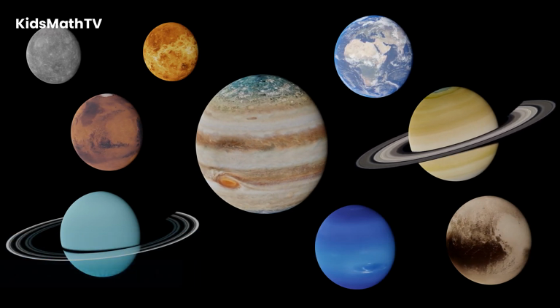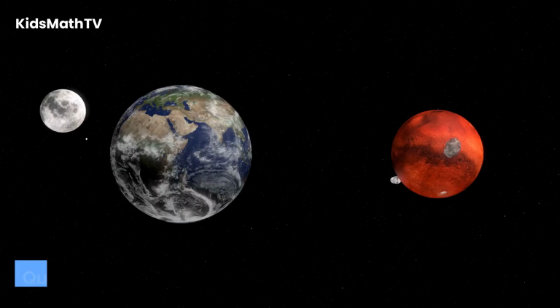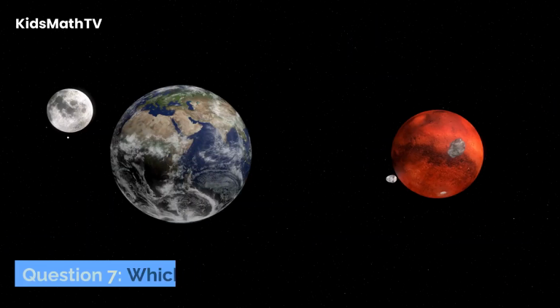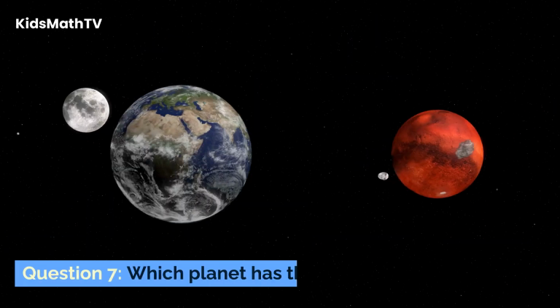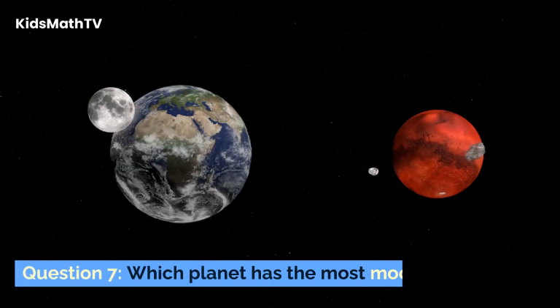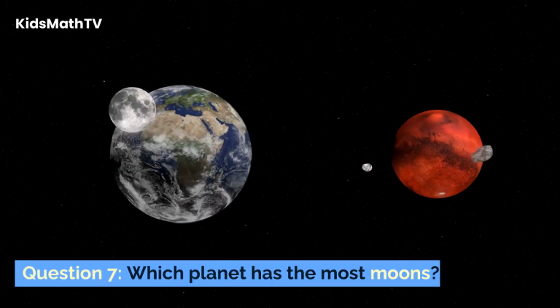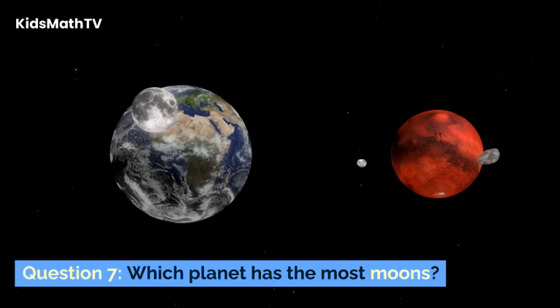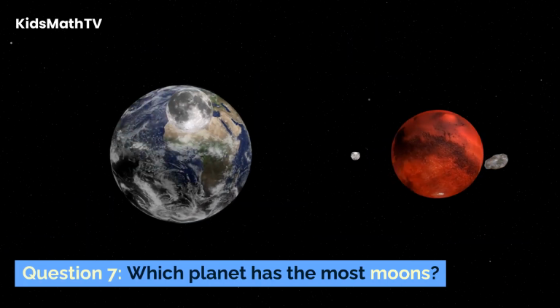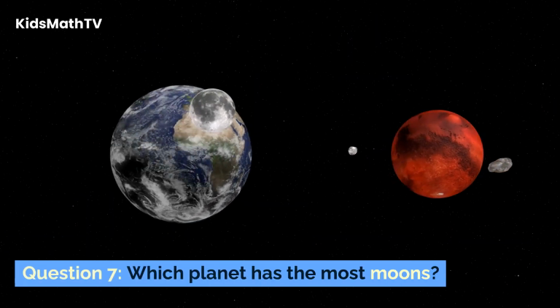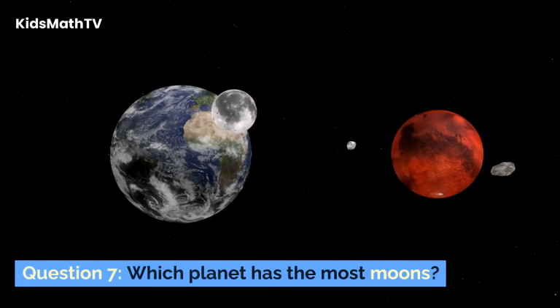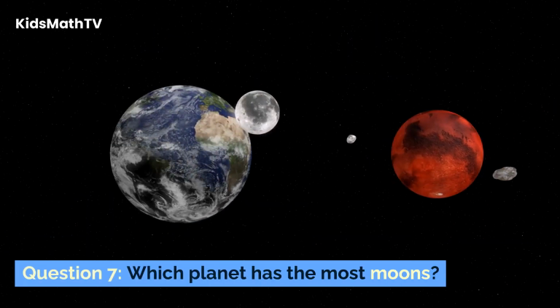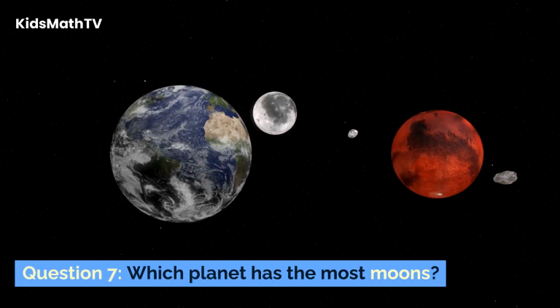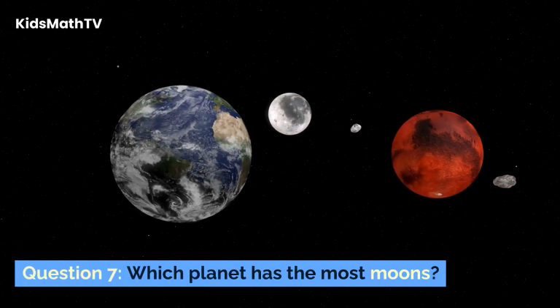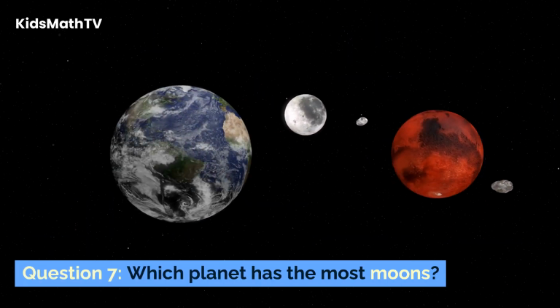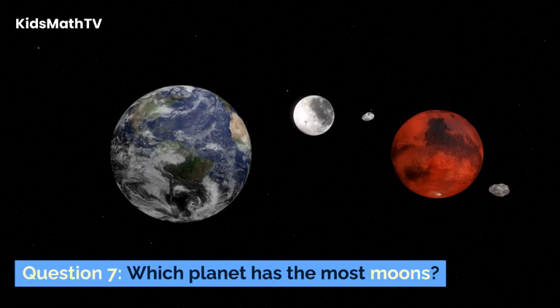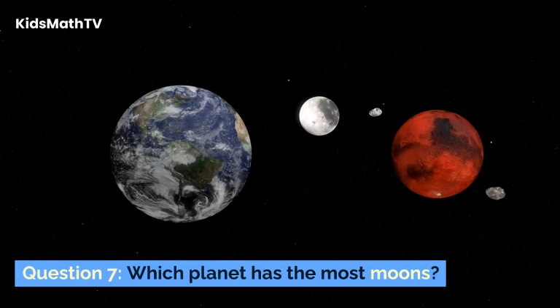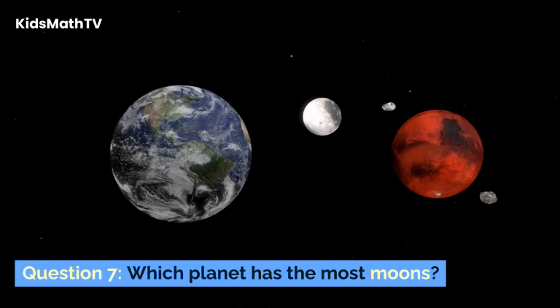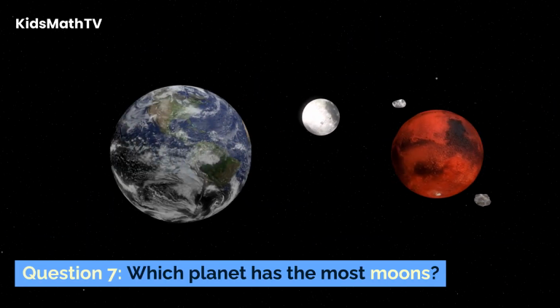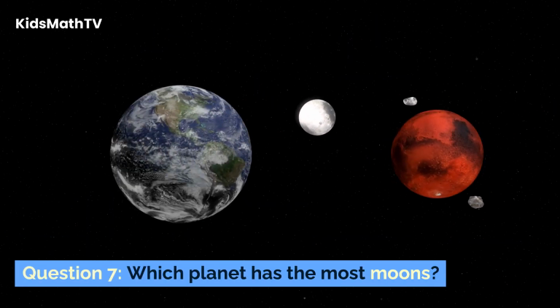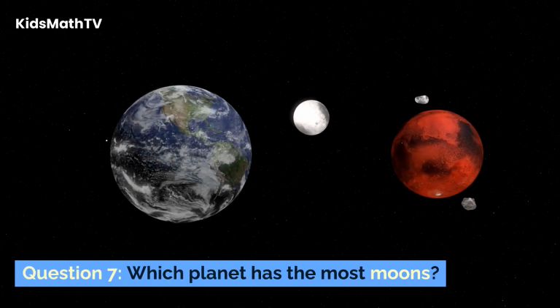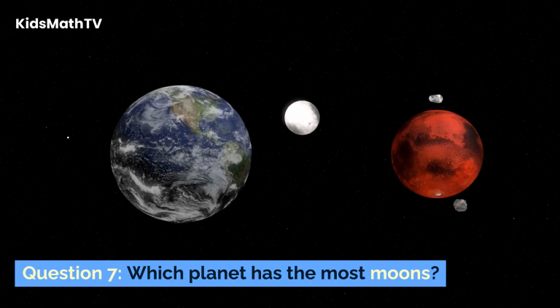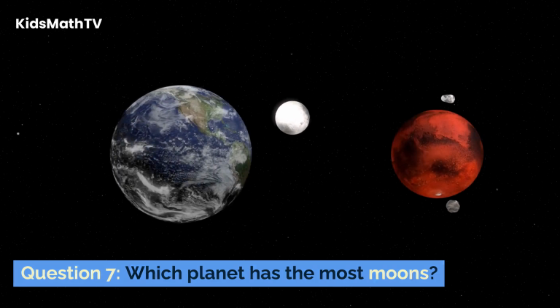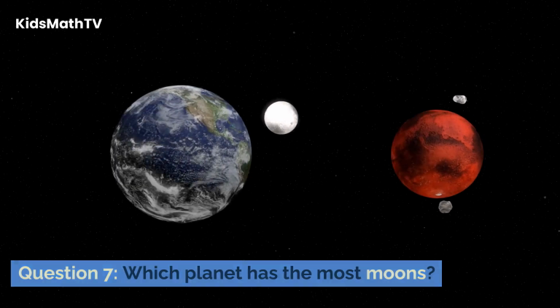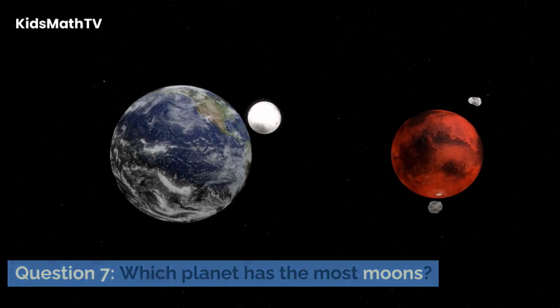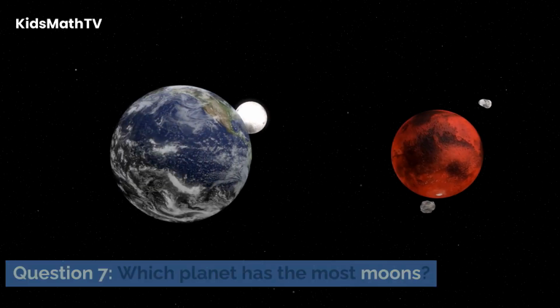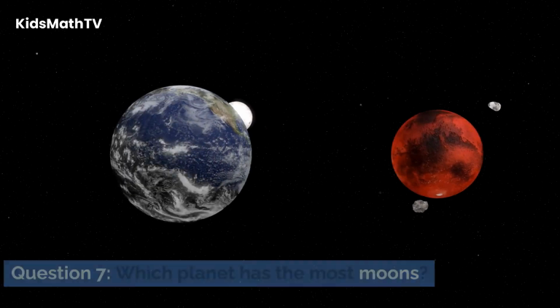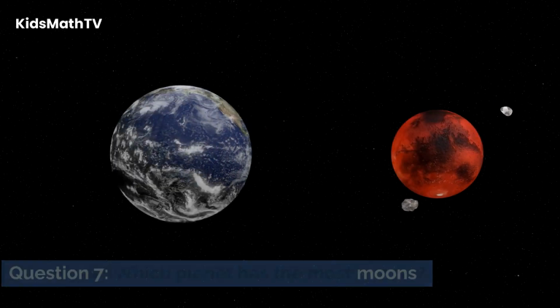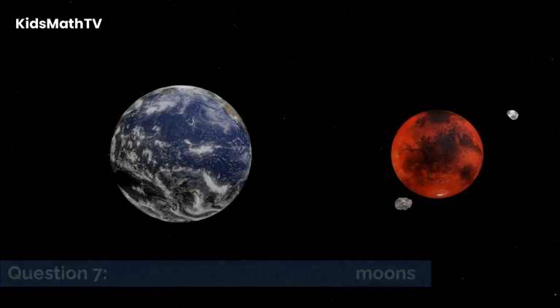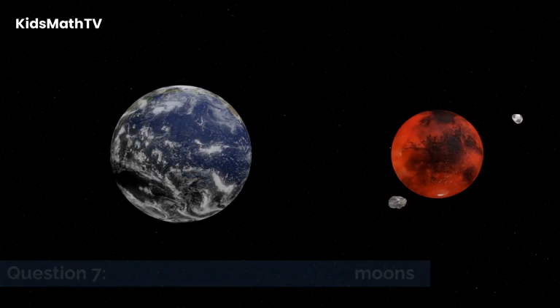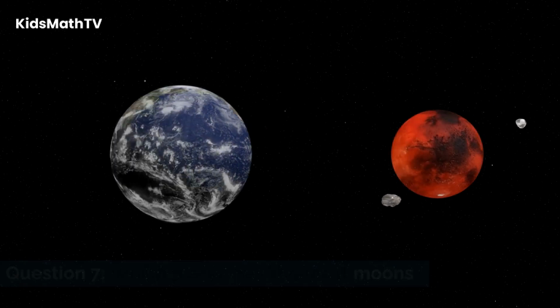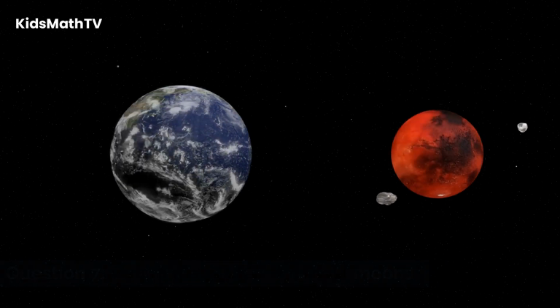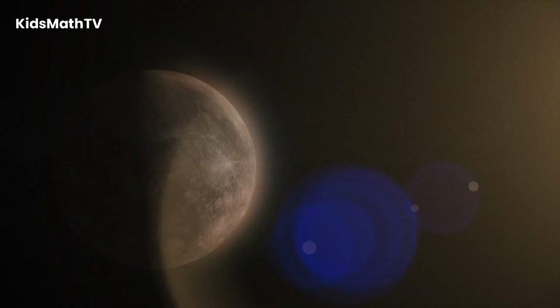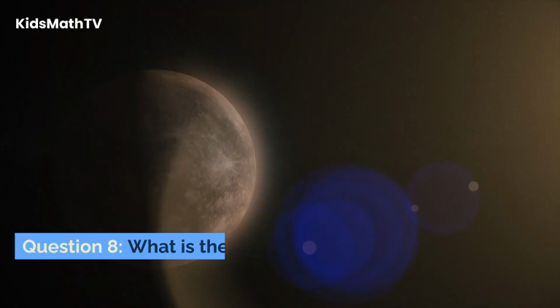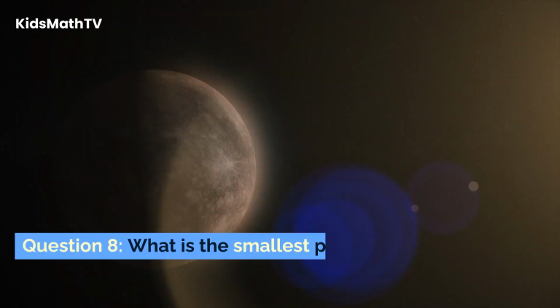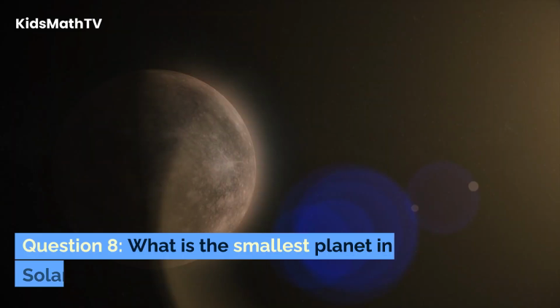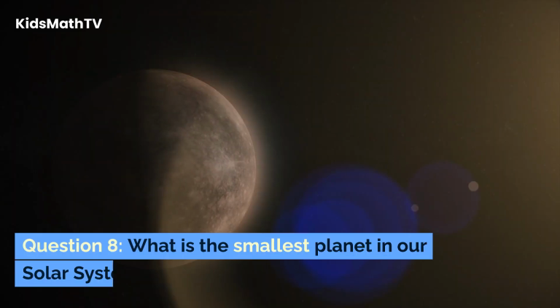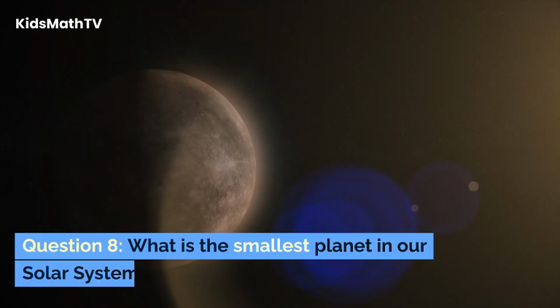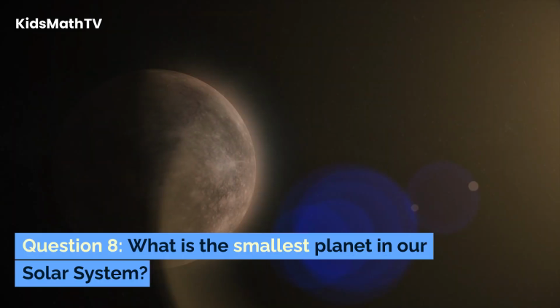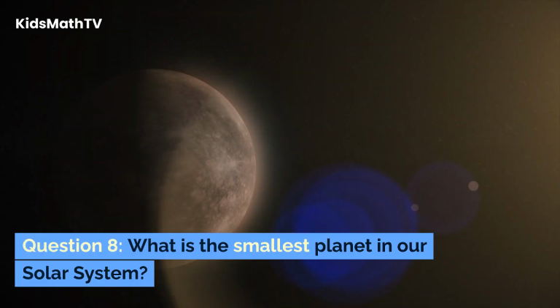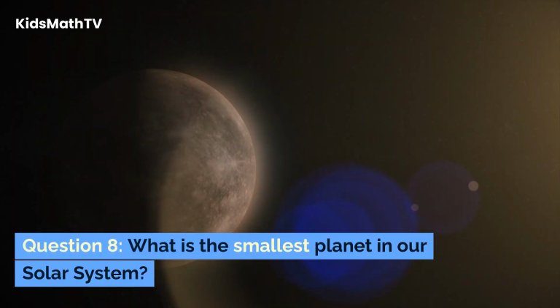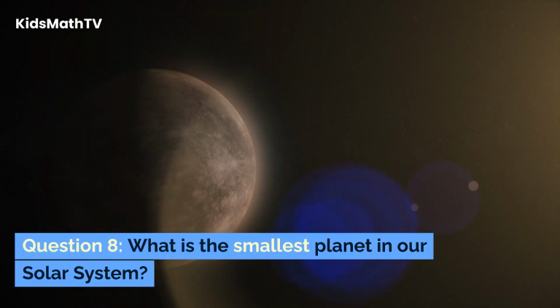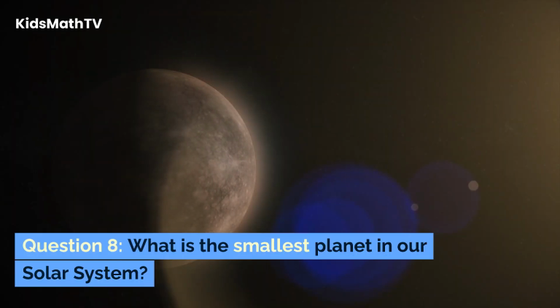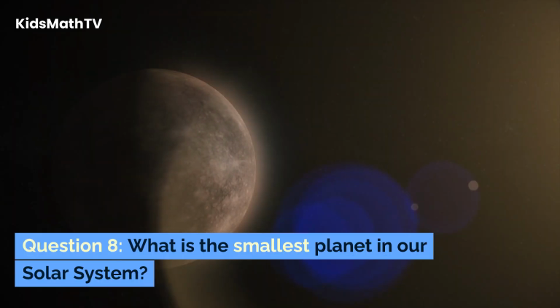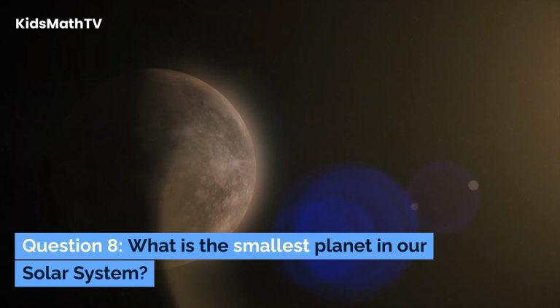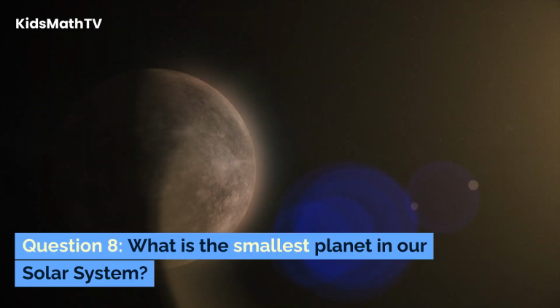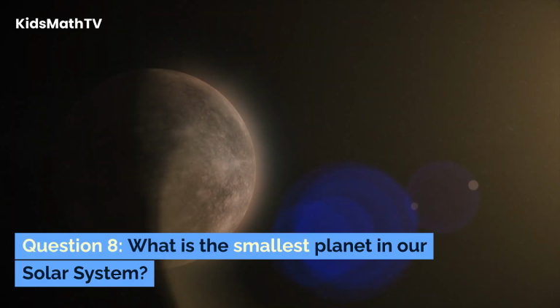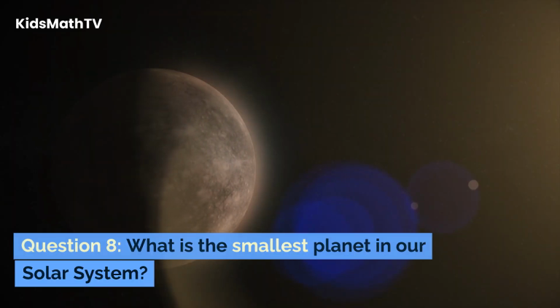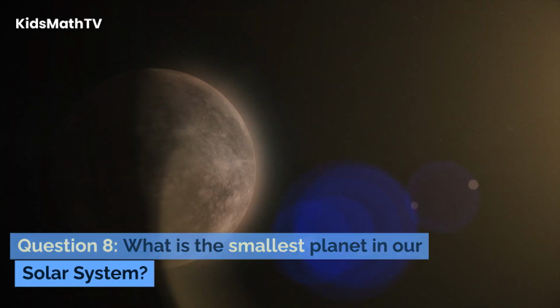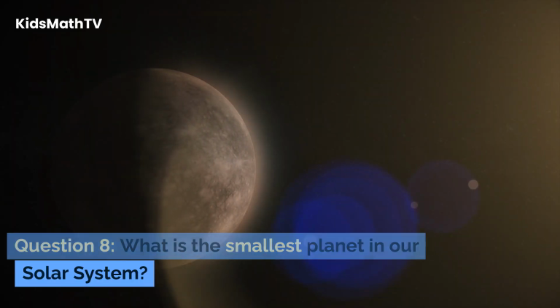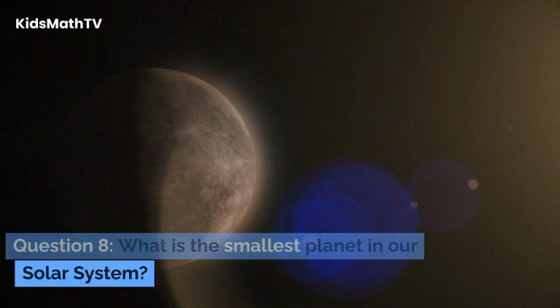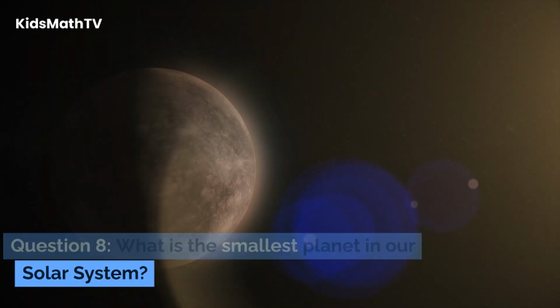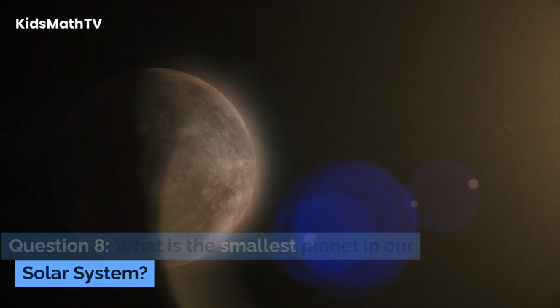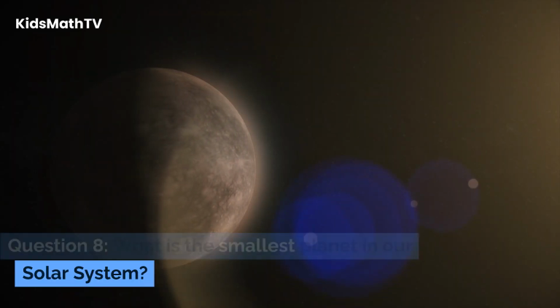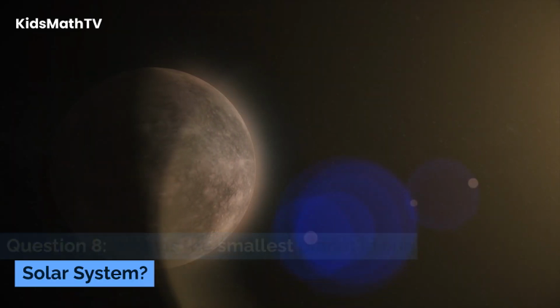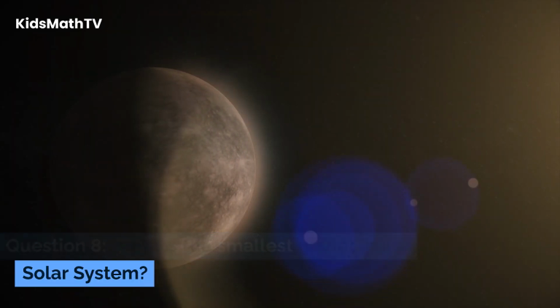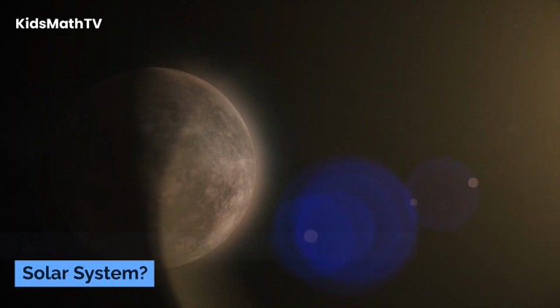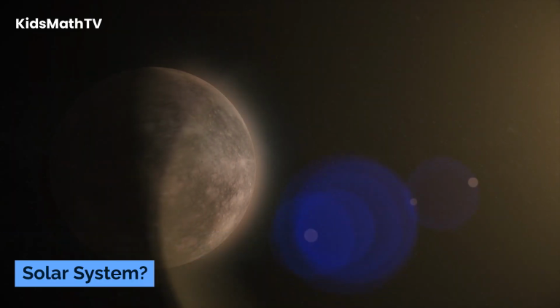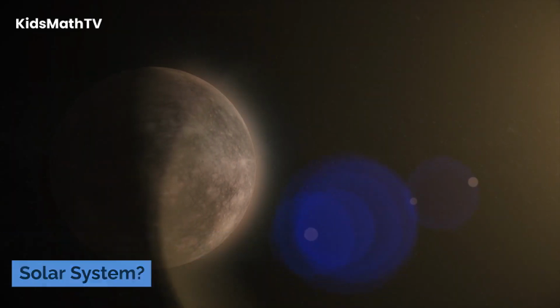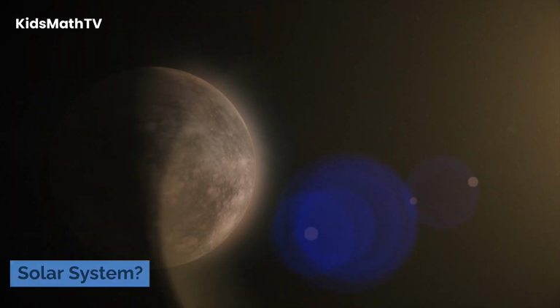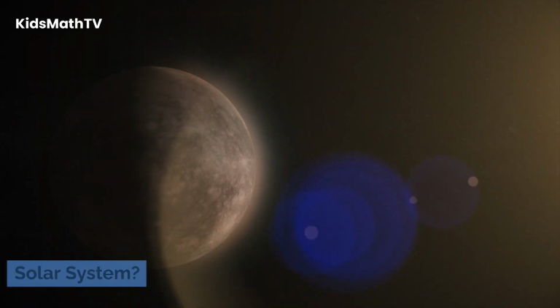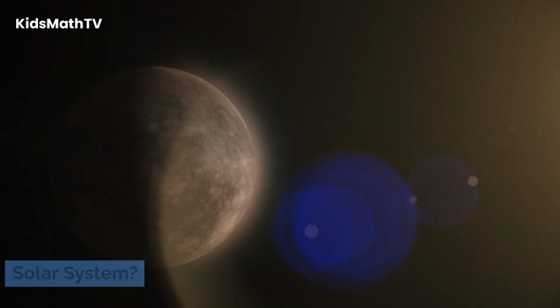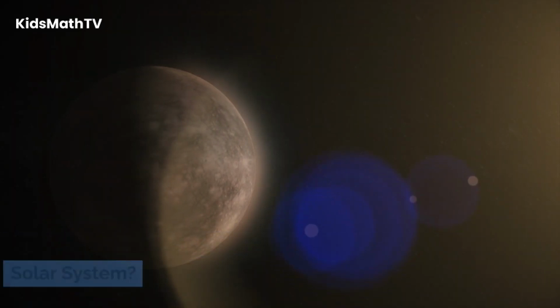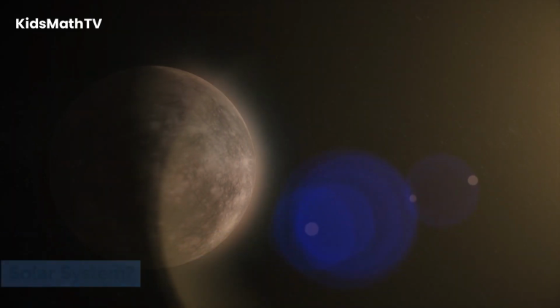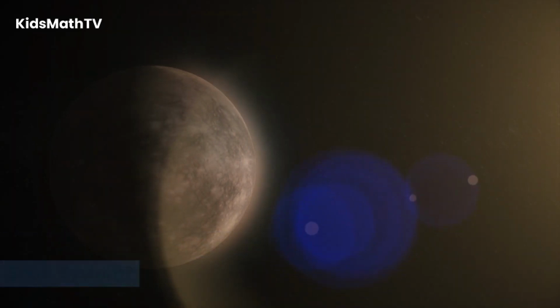Question 7. Which planet has the most moons? Question 8. What is the smallest planet in our solar system?